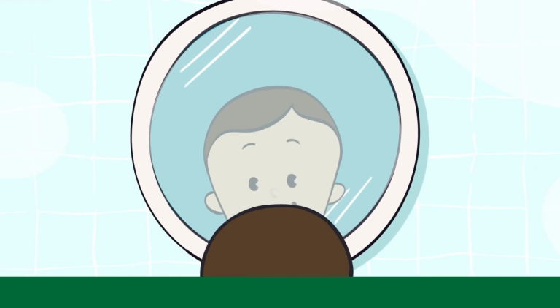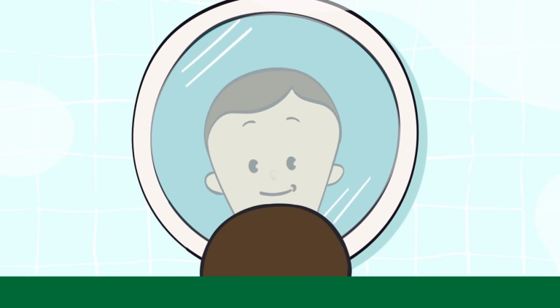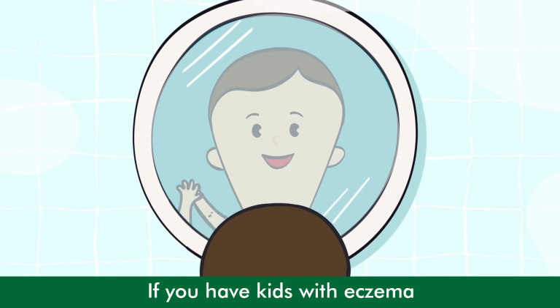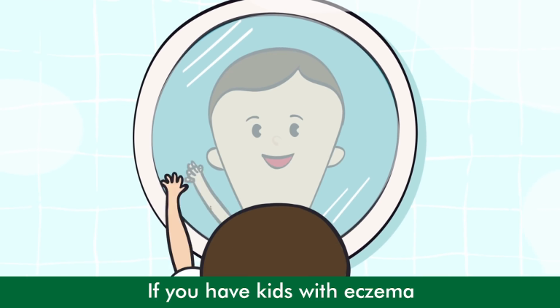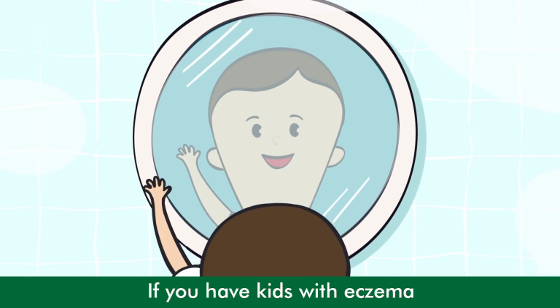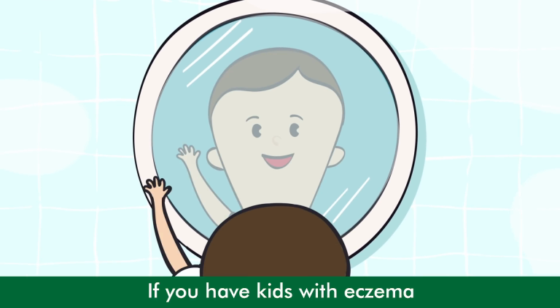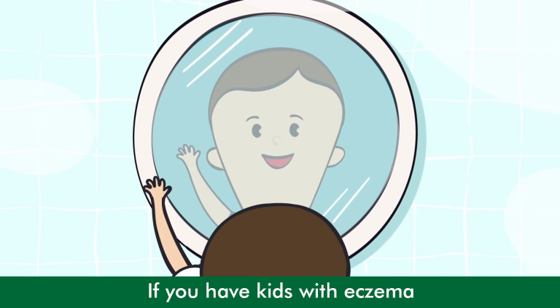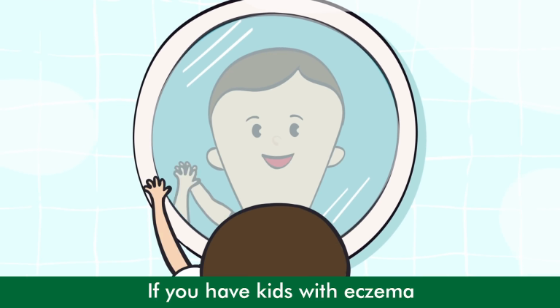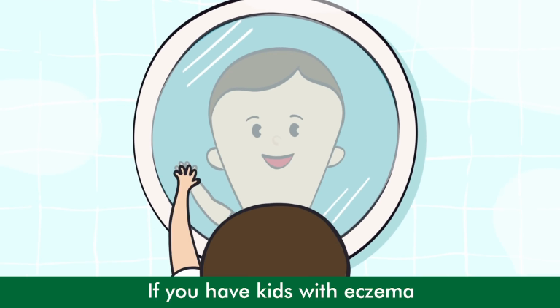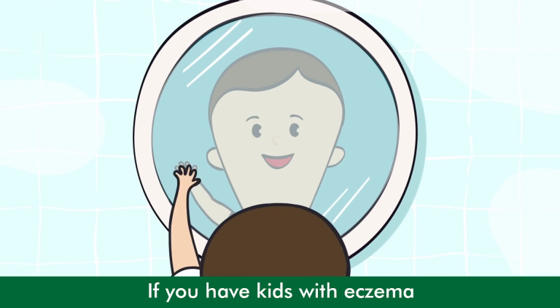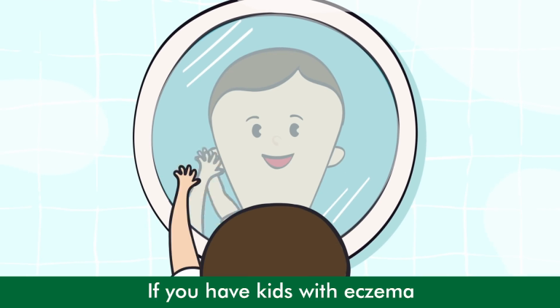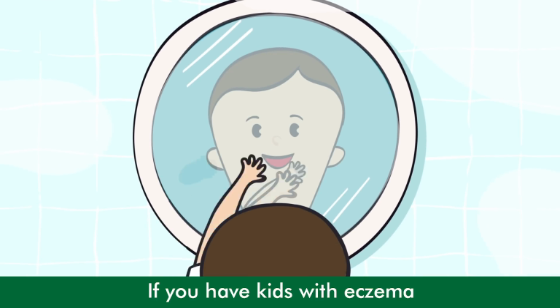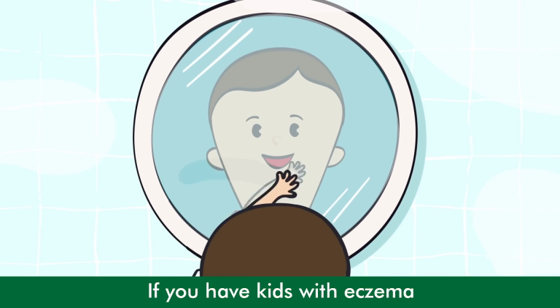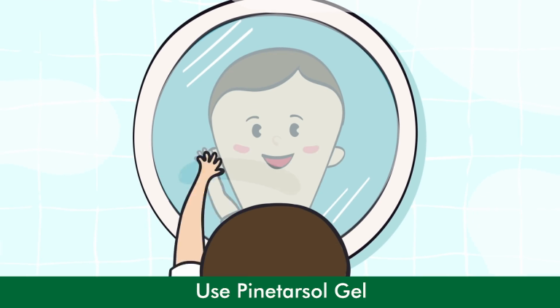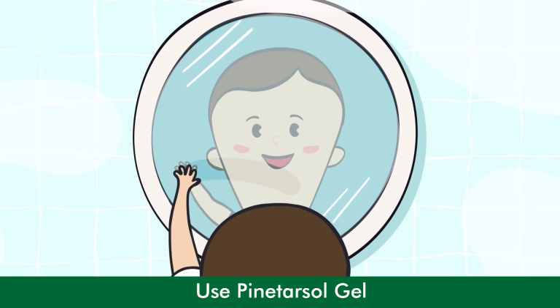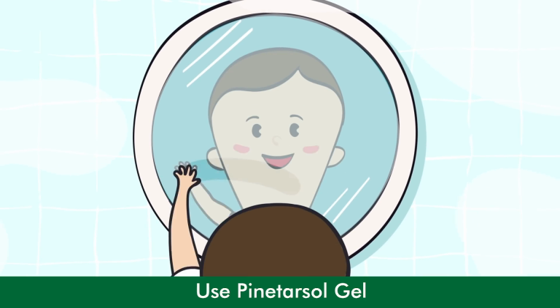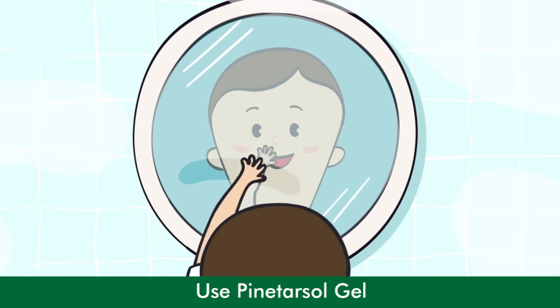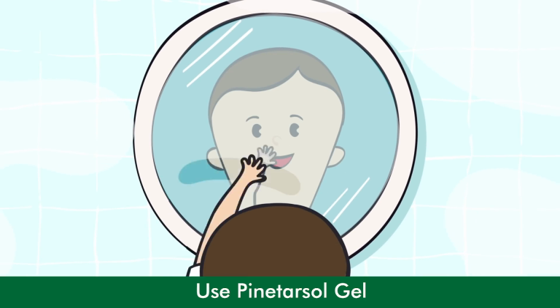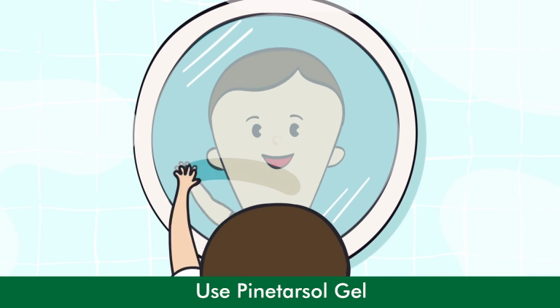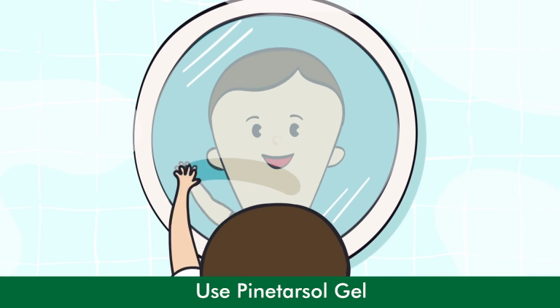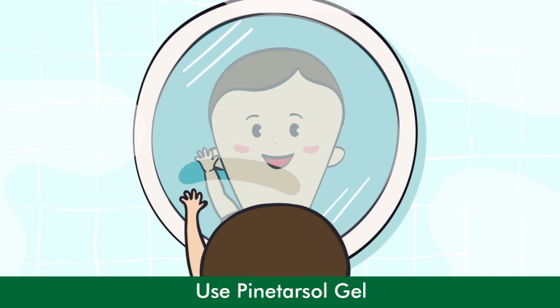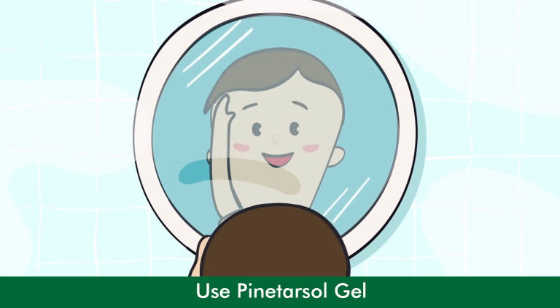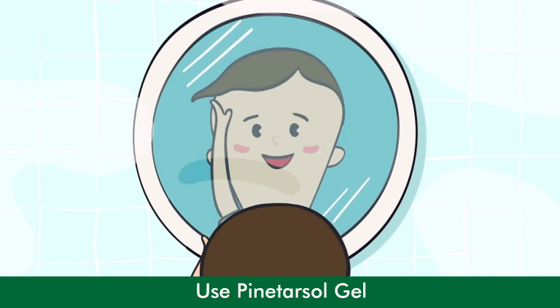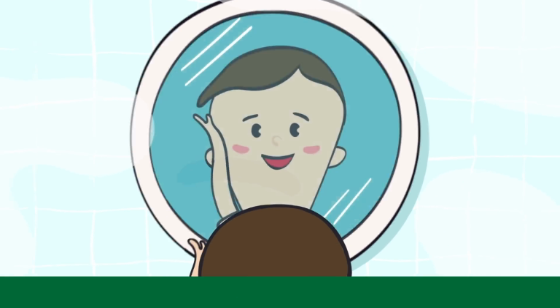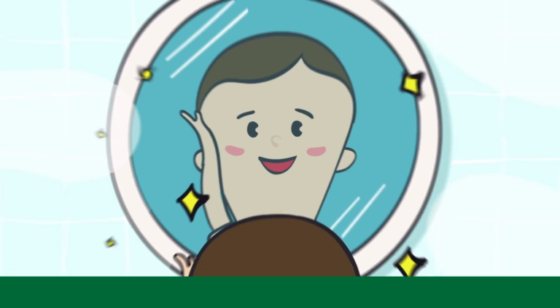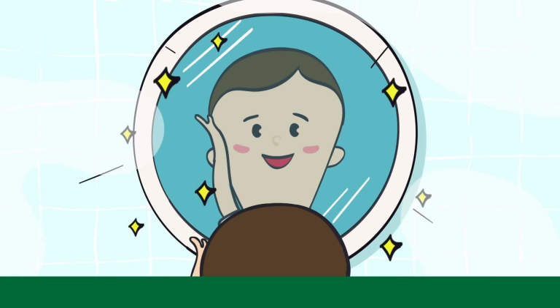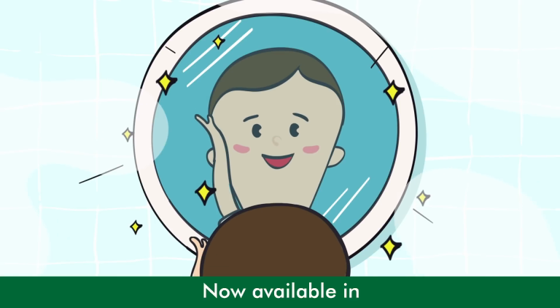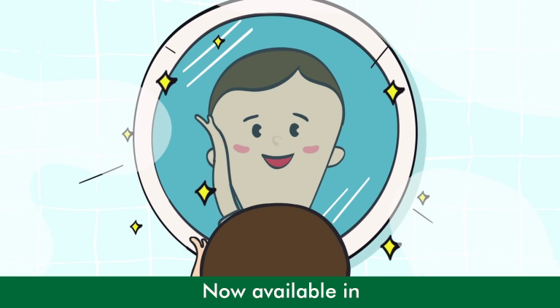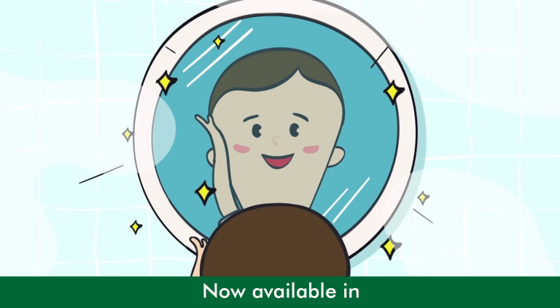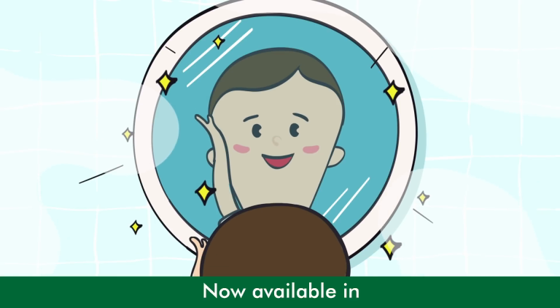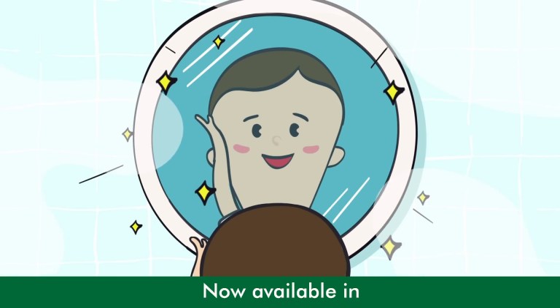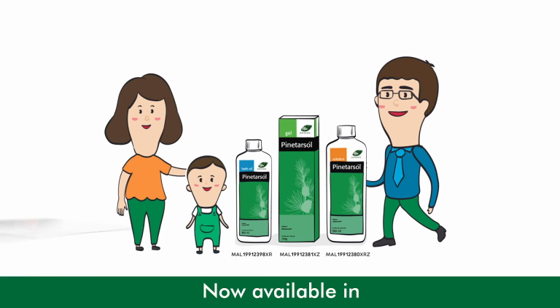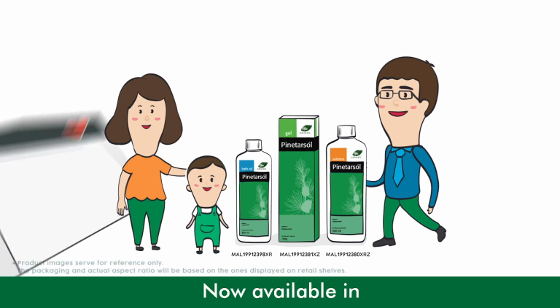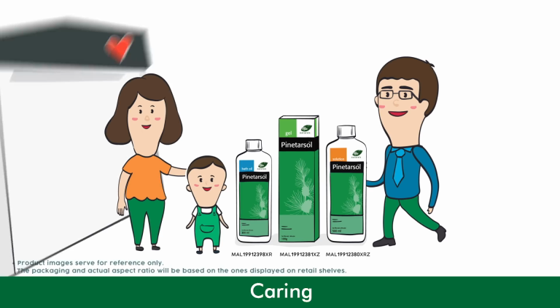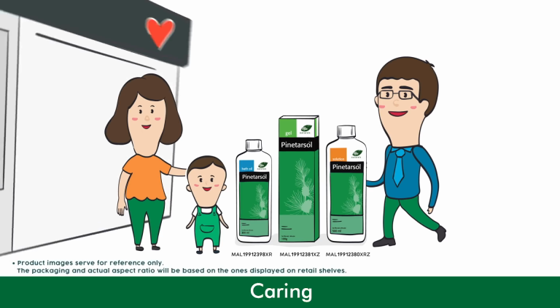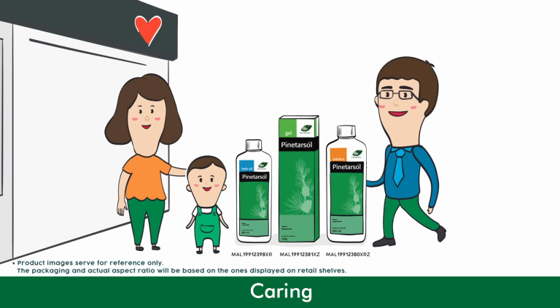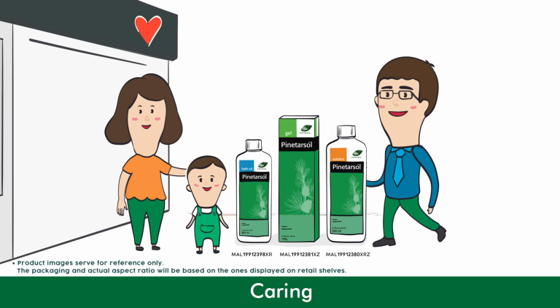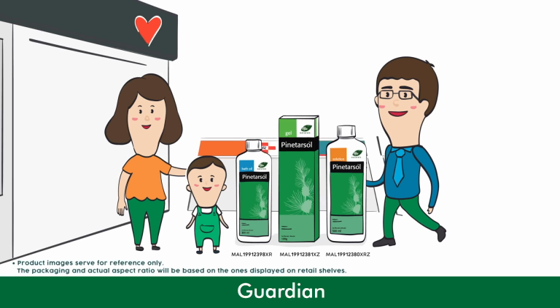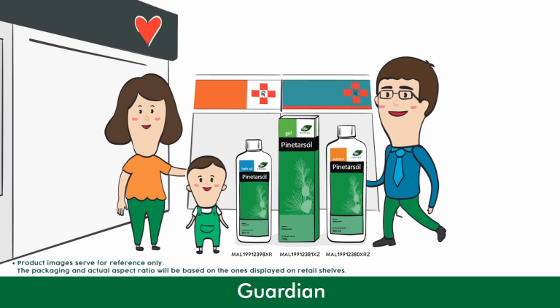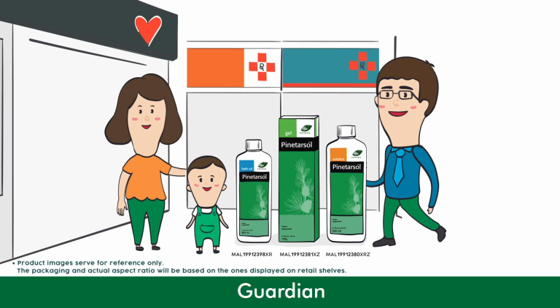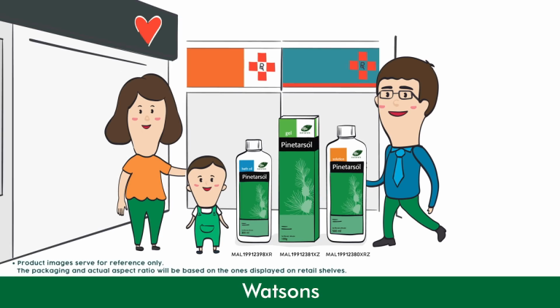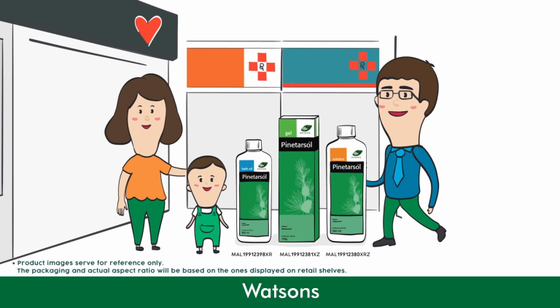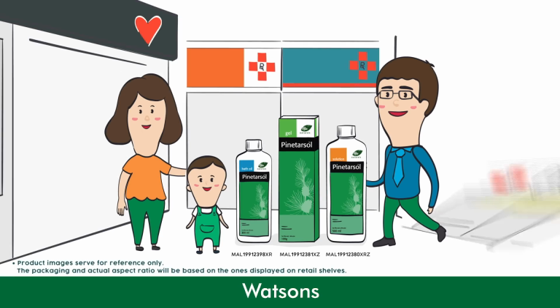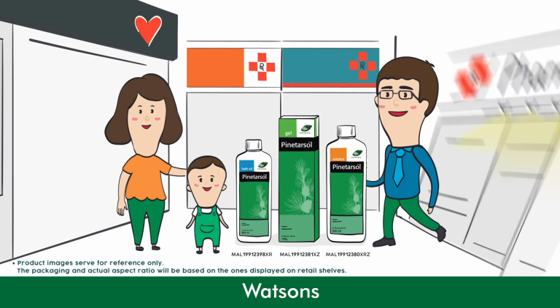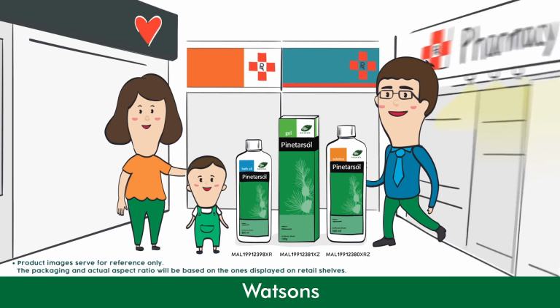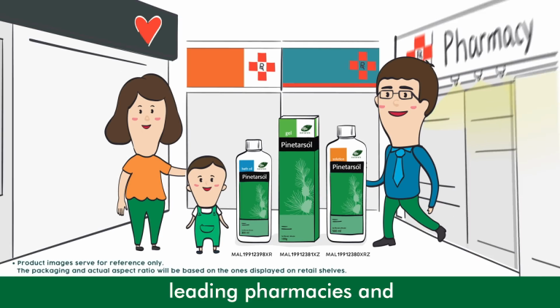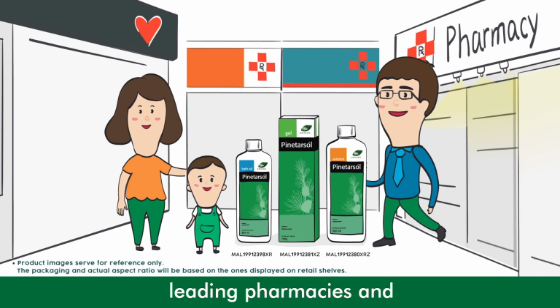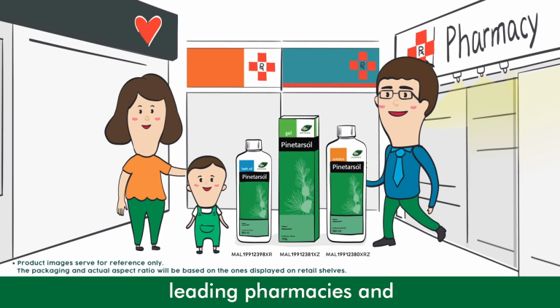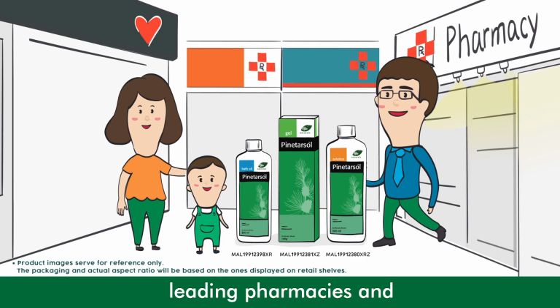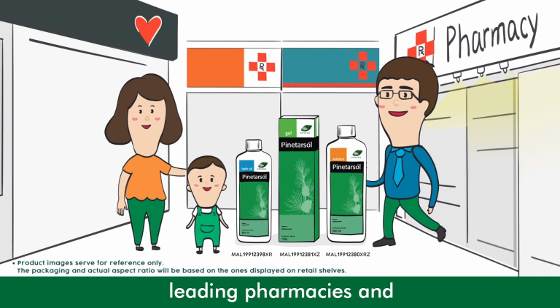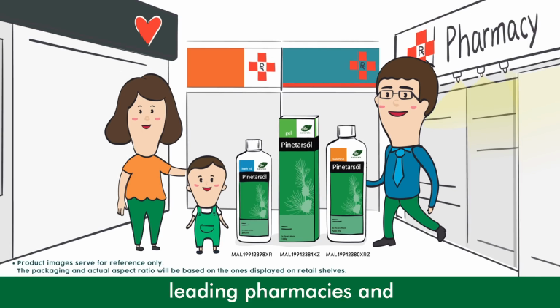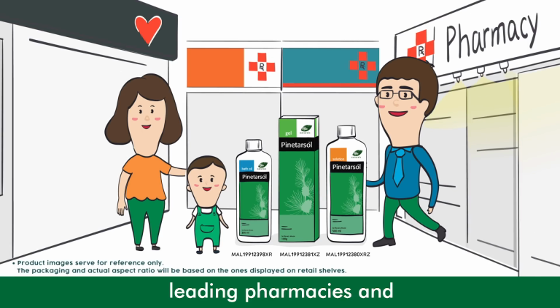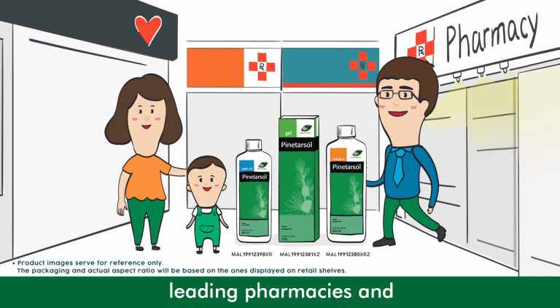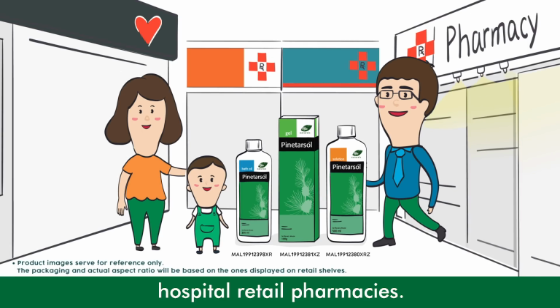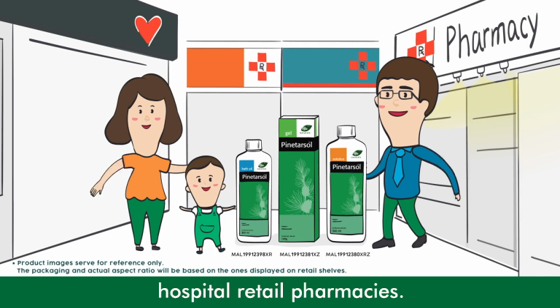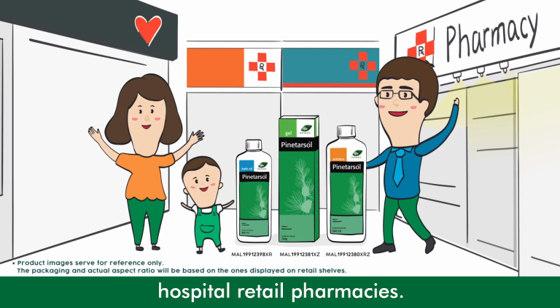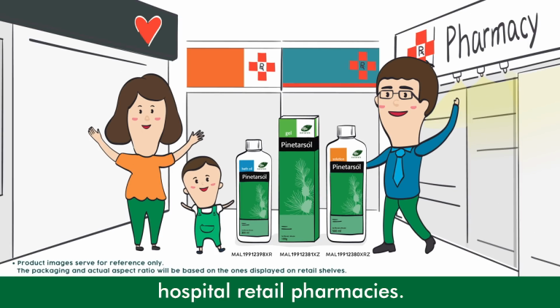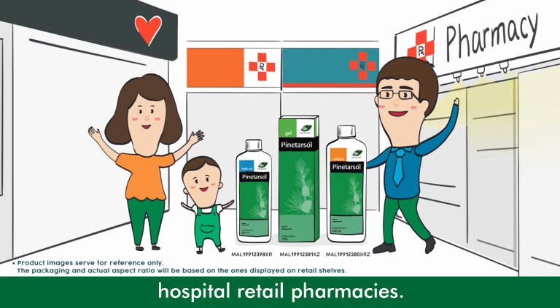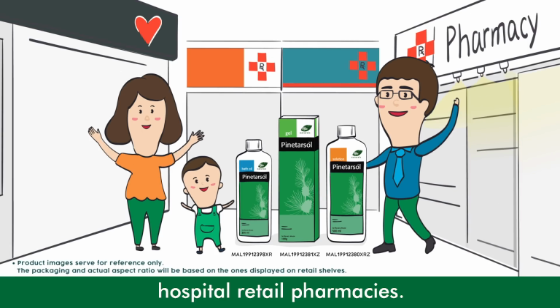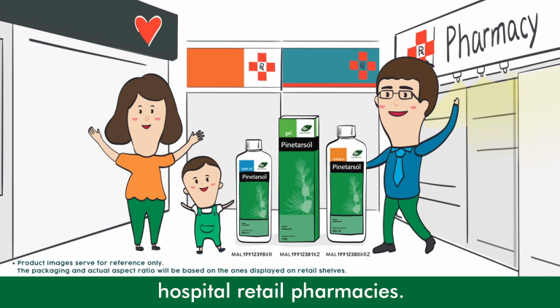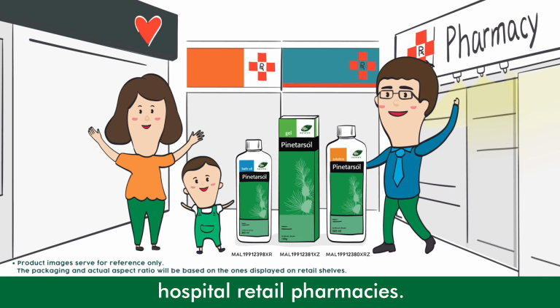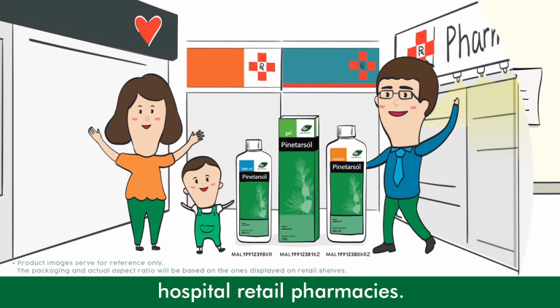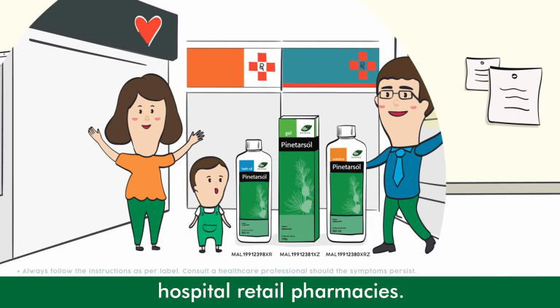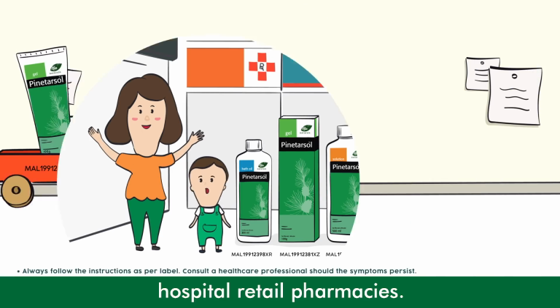If you have kids with eczema, use Pine Tarsal Gel. Now available in Caring, Guardian, Watson's leading pharmacies, and hospital retail pharmacies.